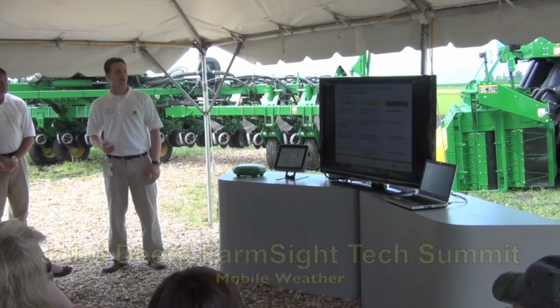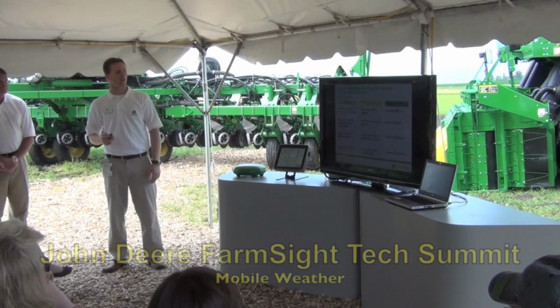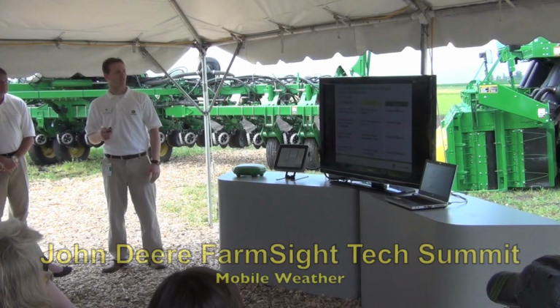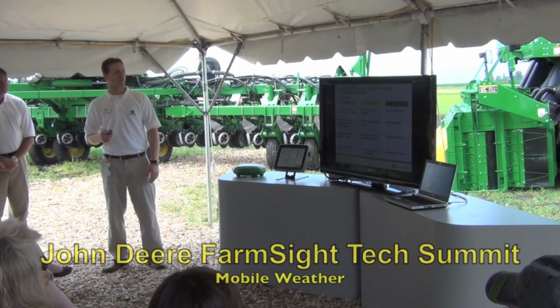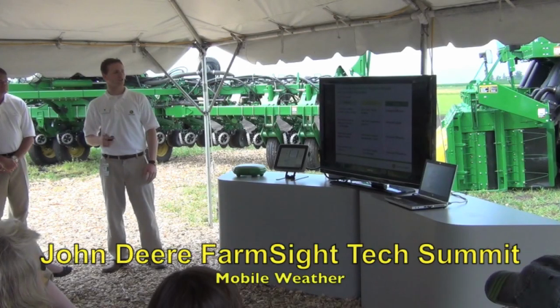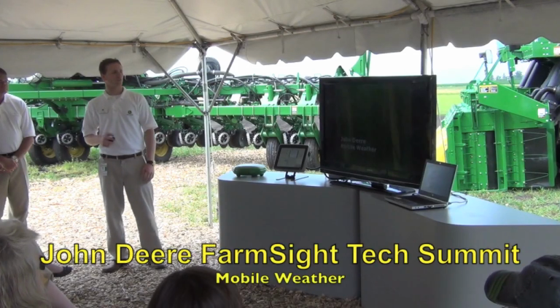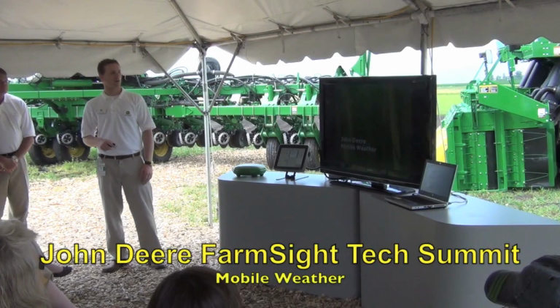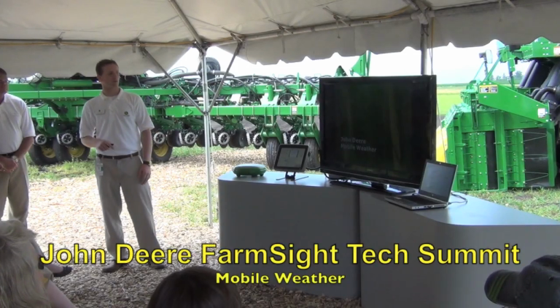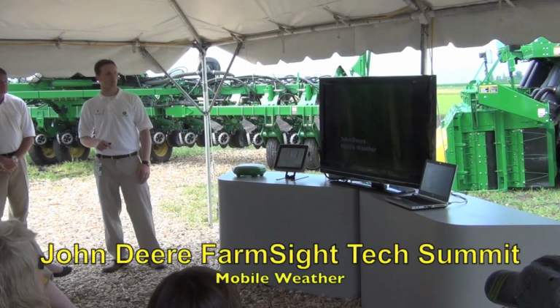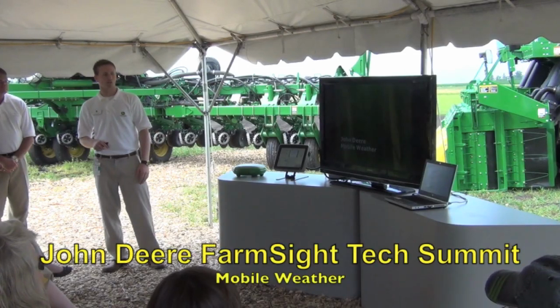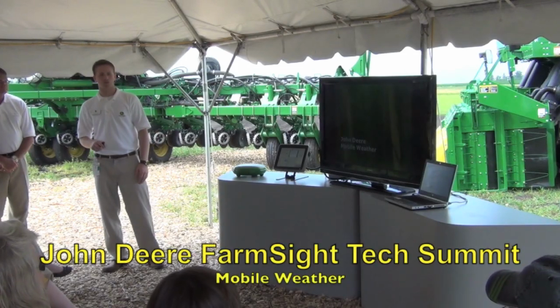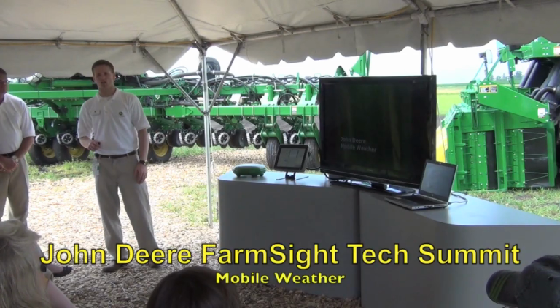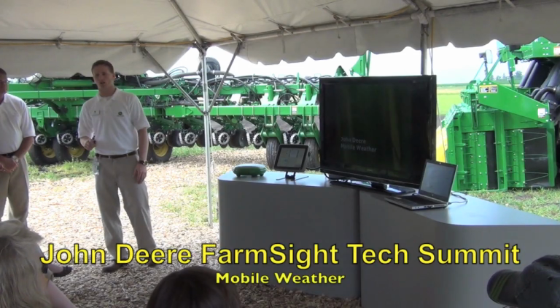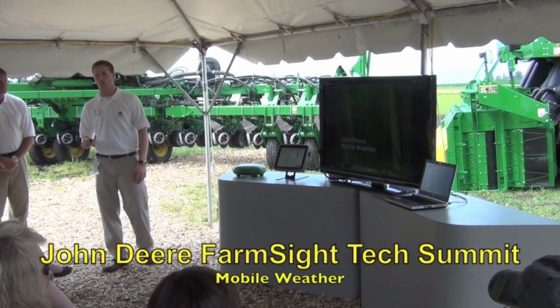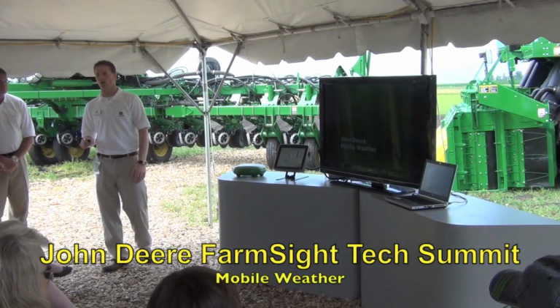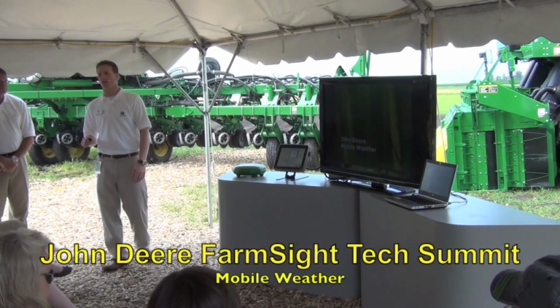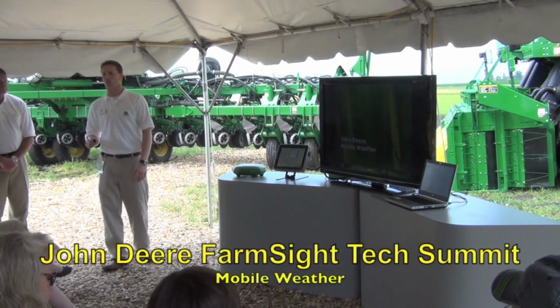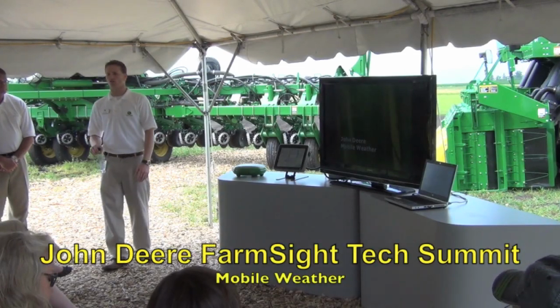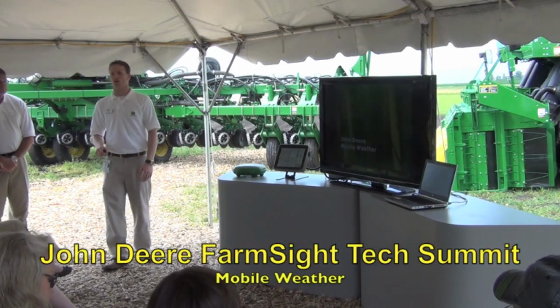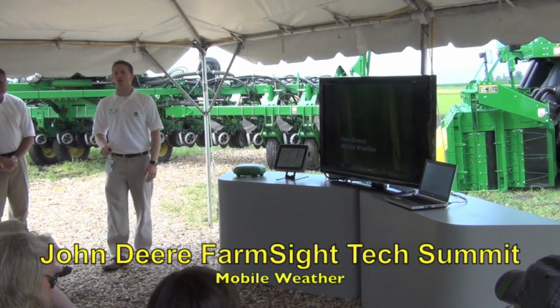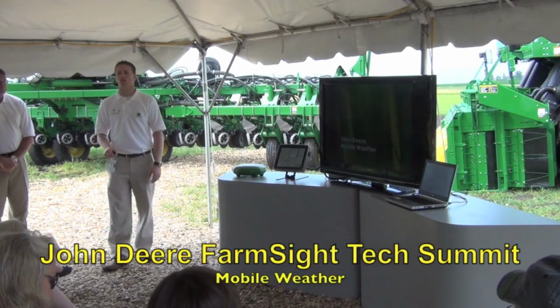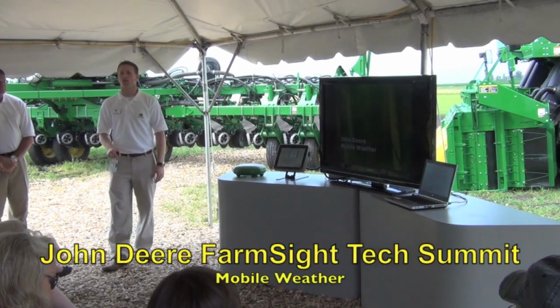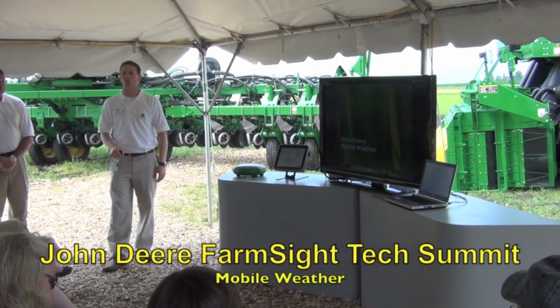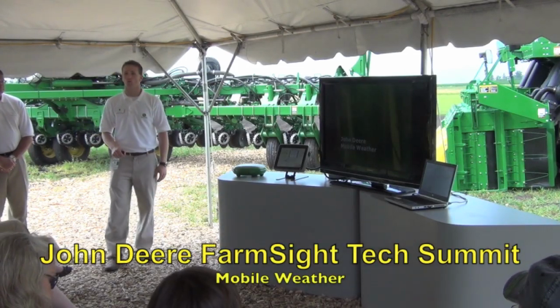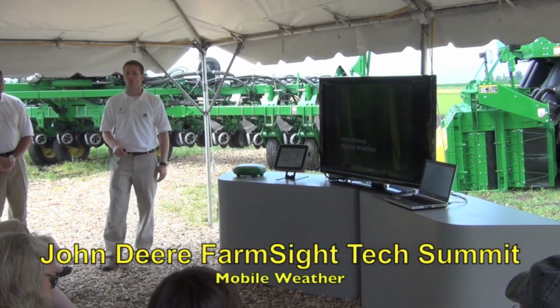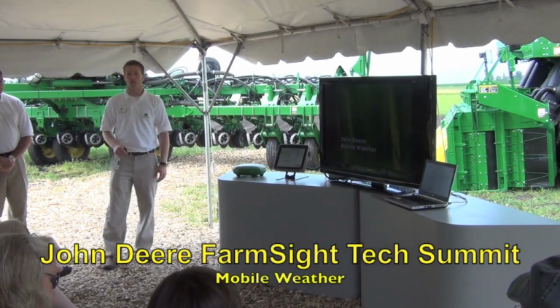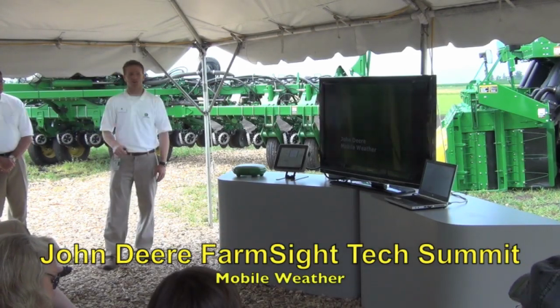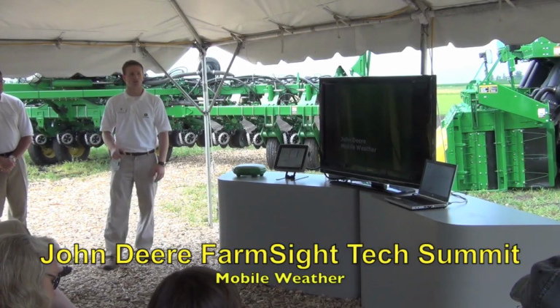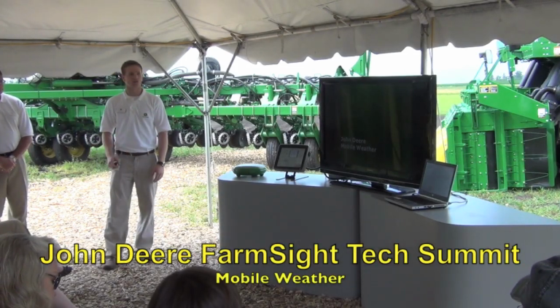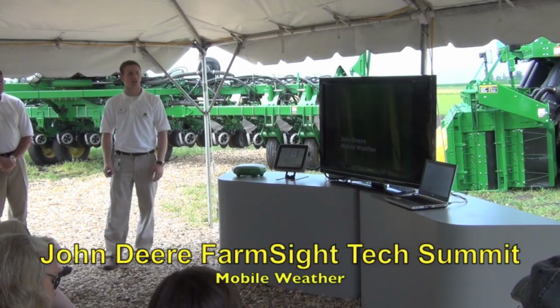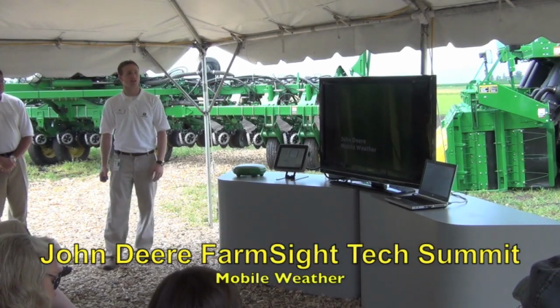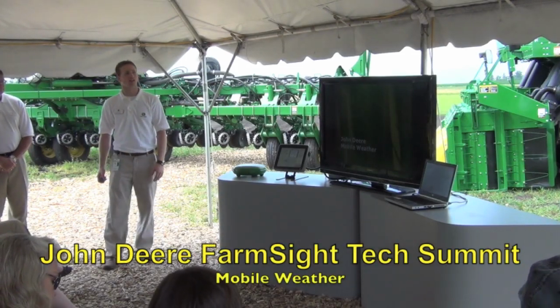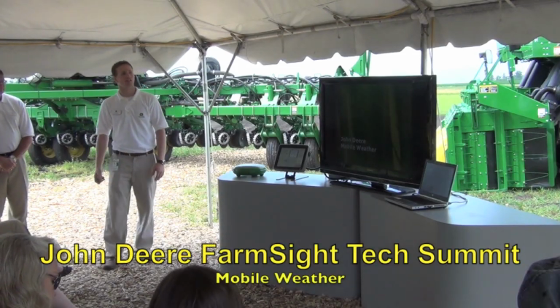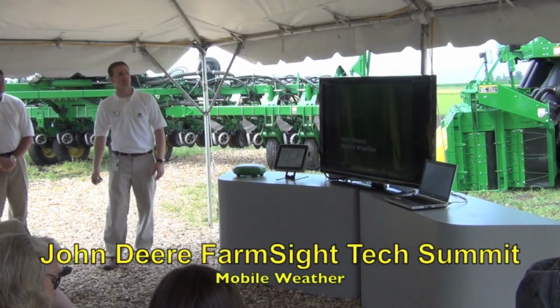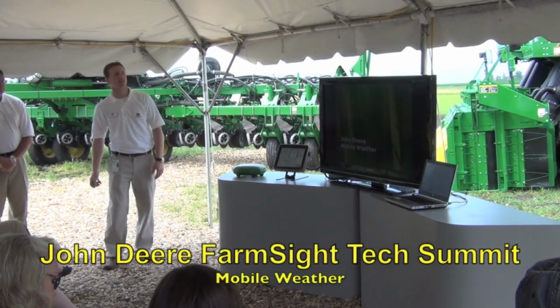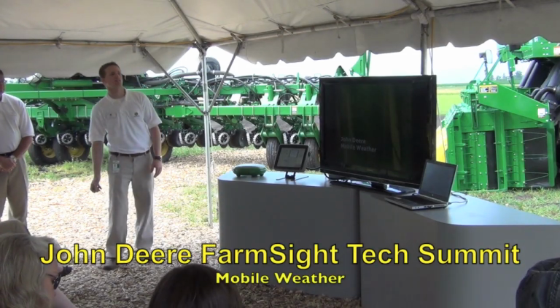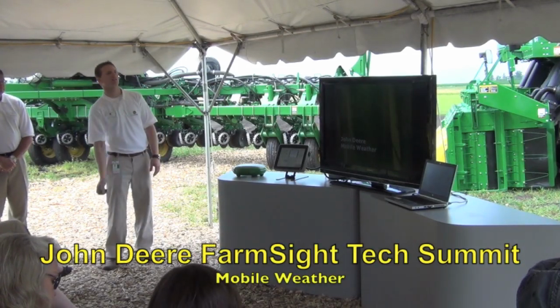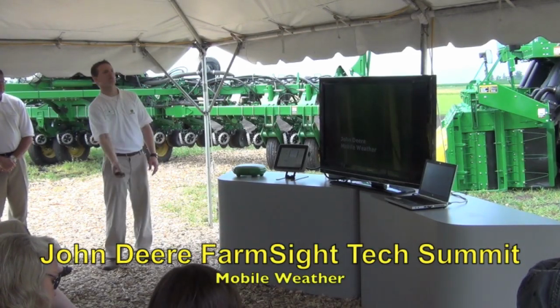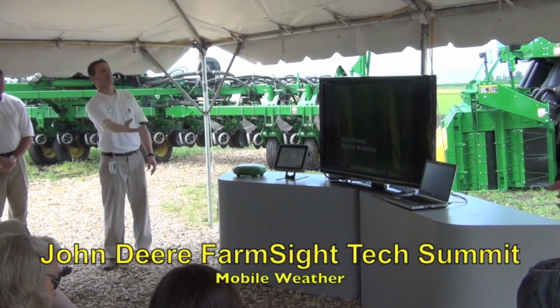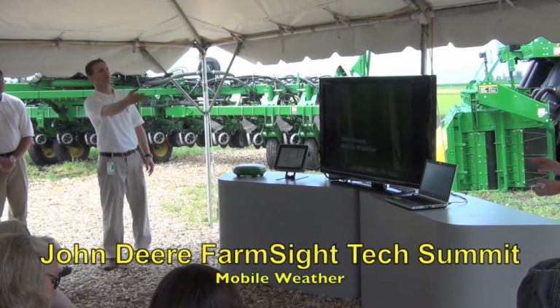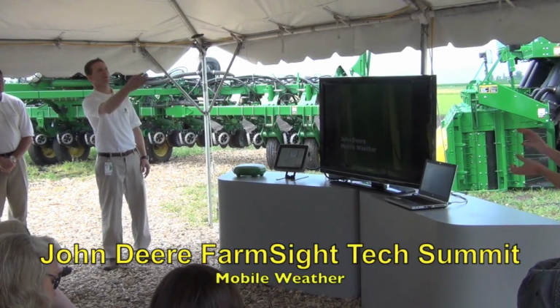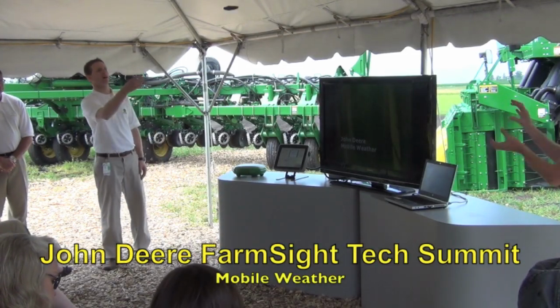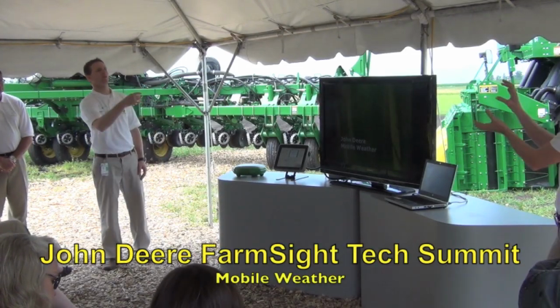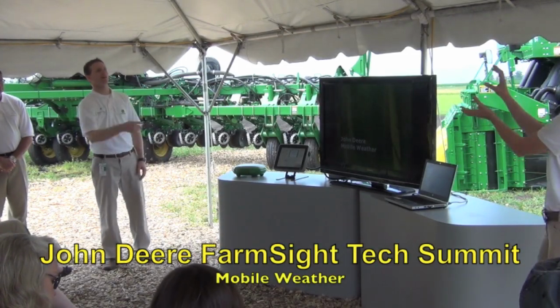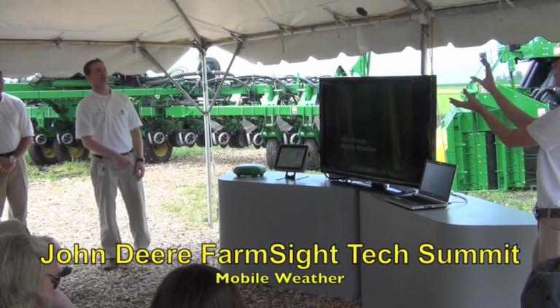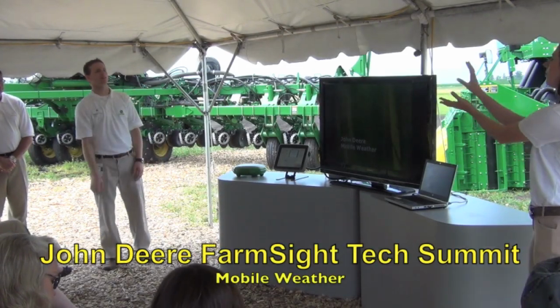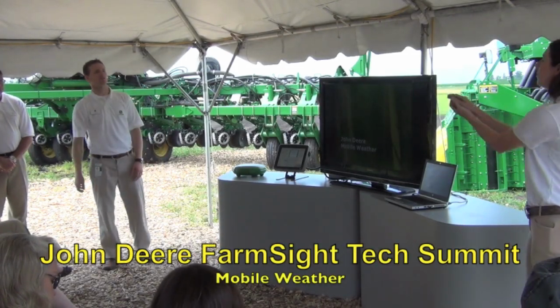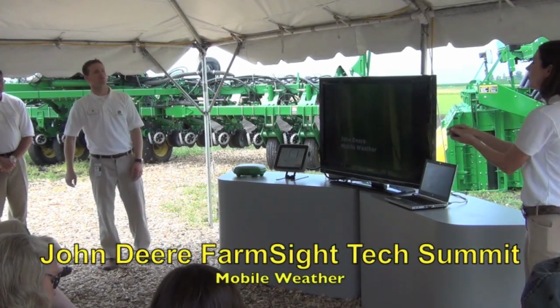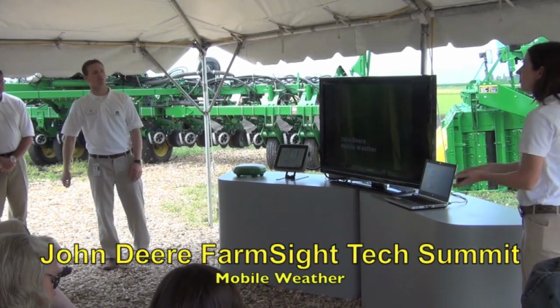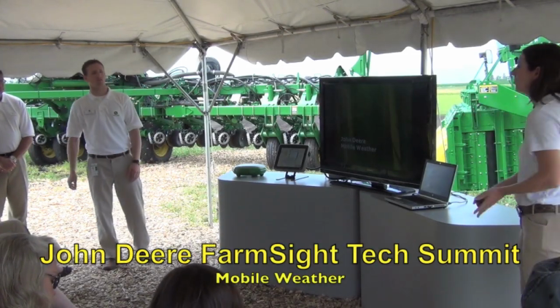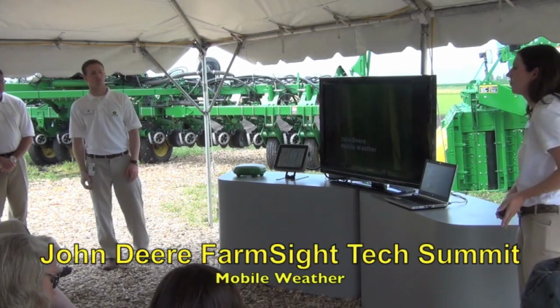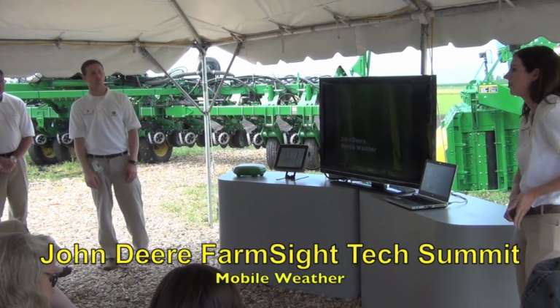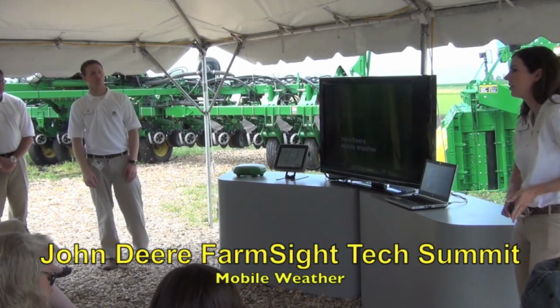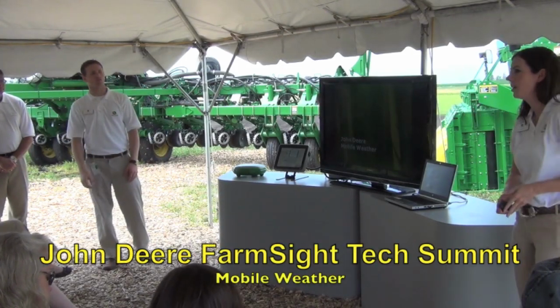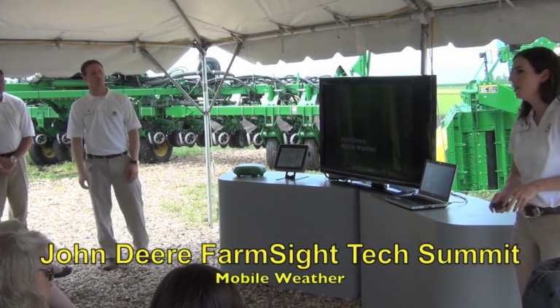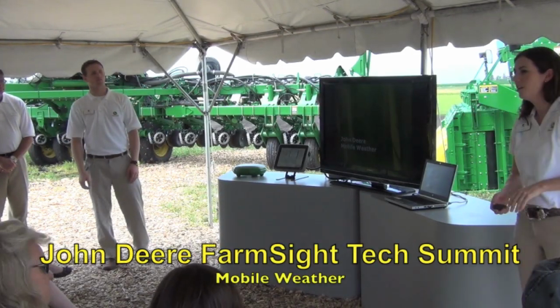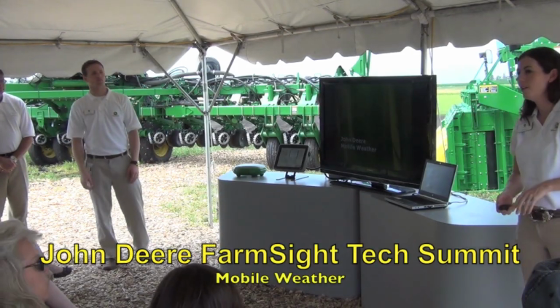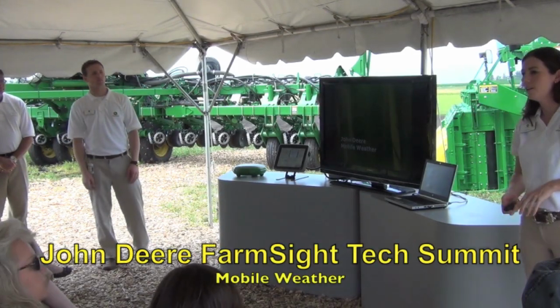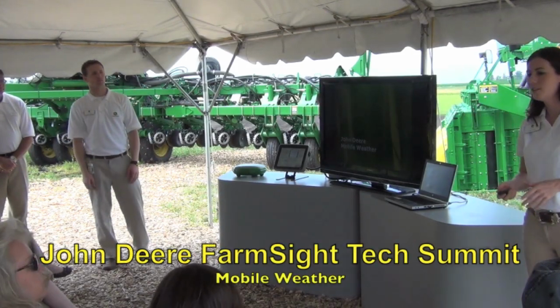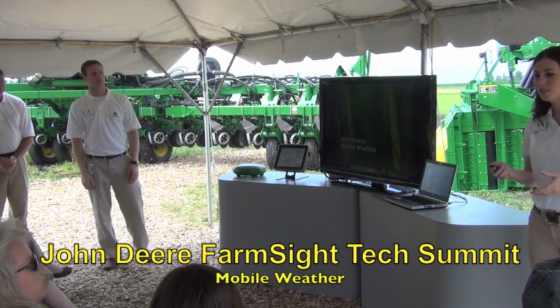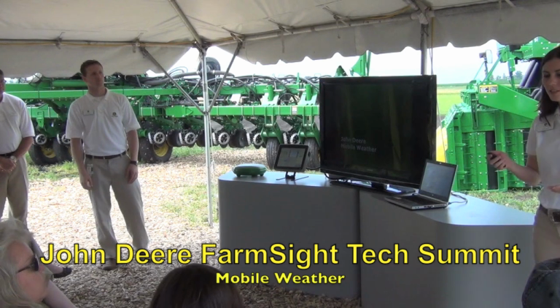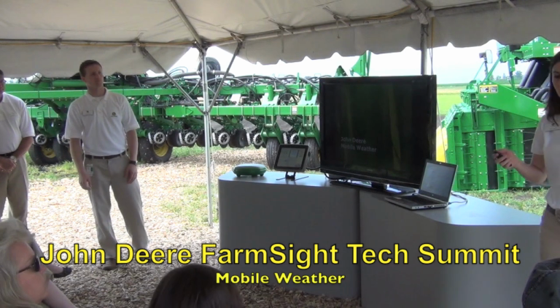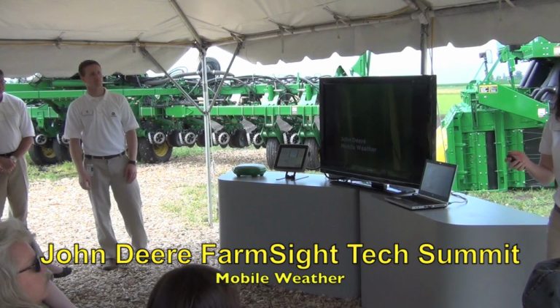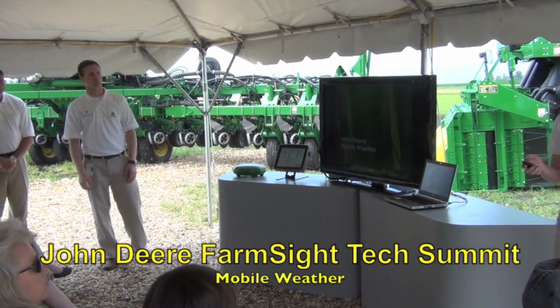The first product we're going to talk about is John Deere Mobile Weathering. Janae, tell us a little more about what that means to our customers. Thanks, Tyler.